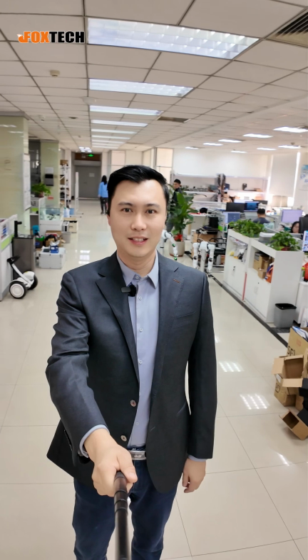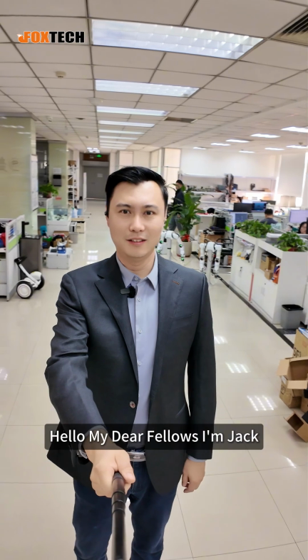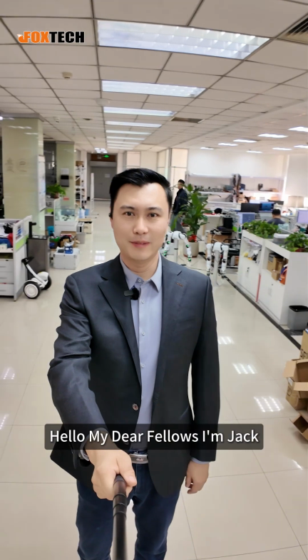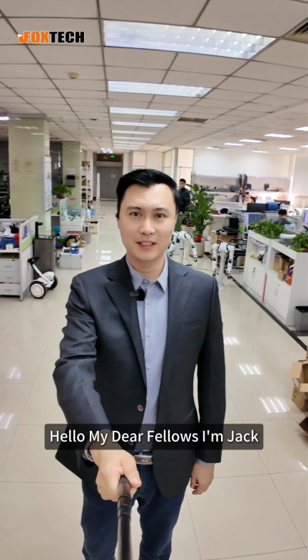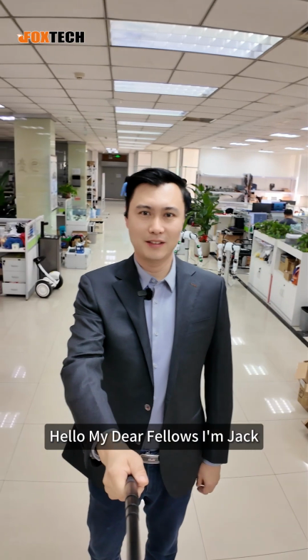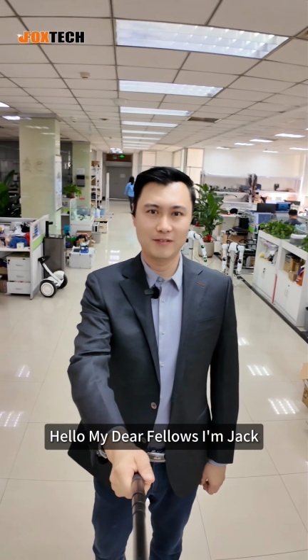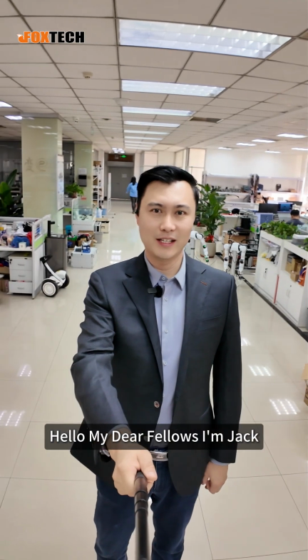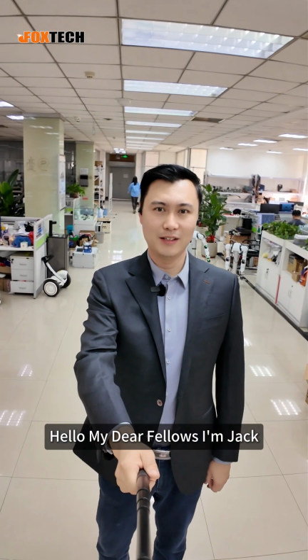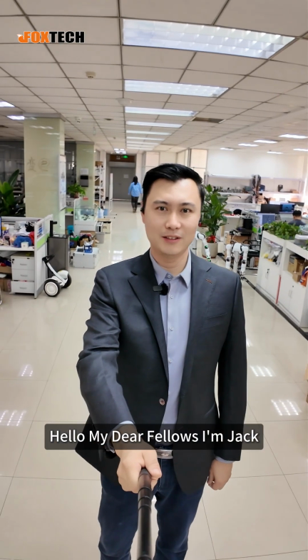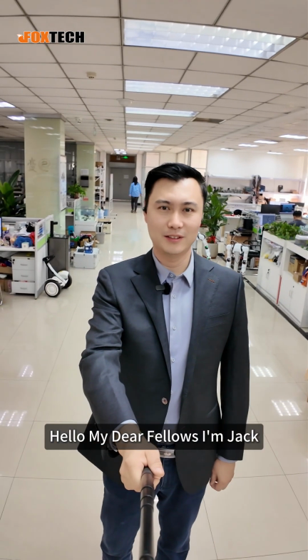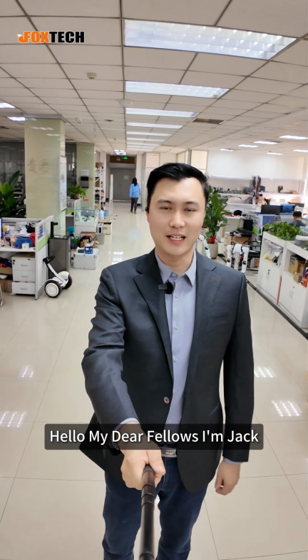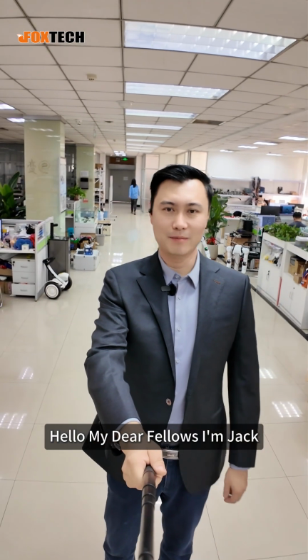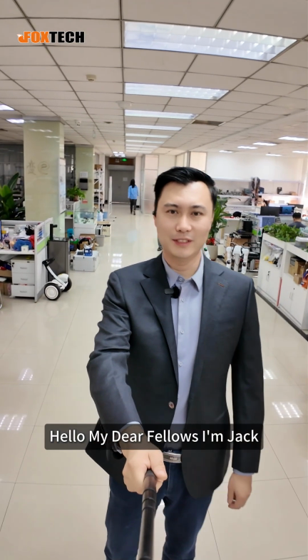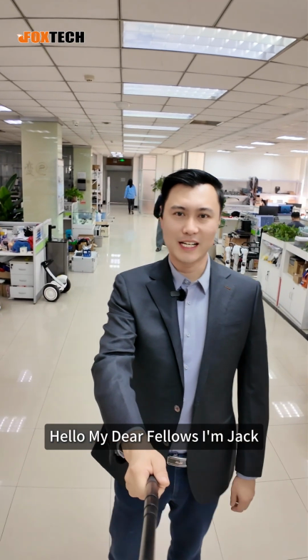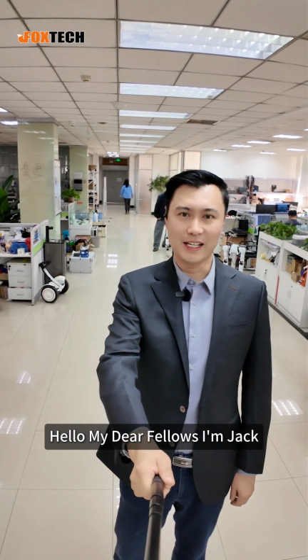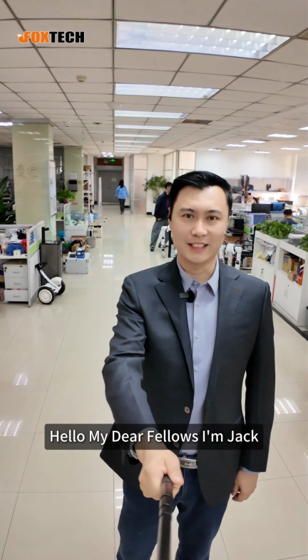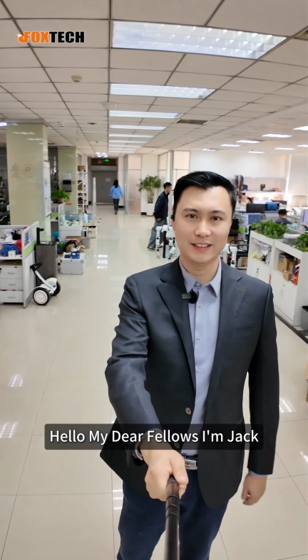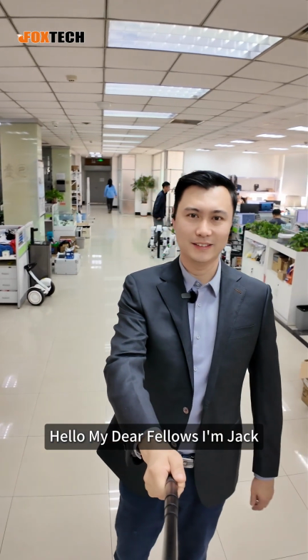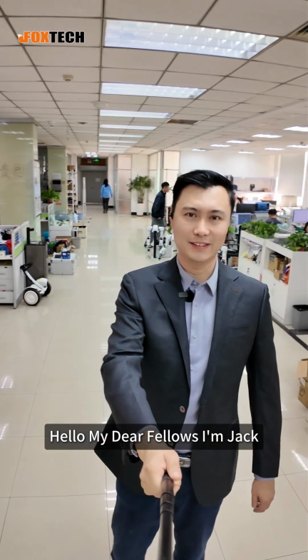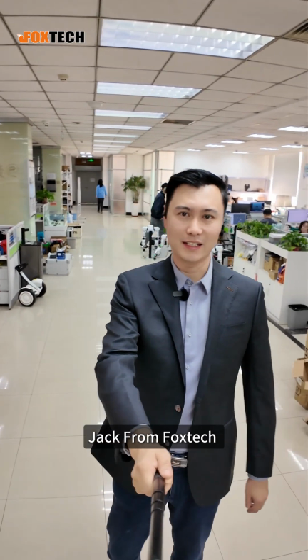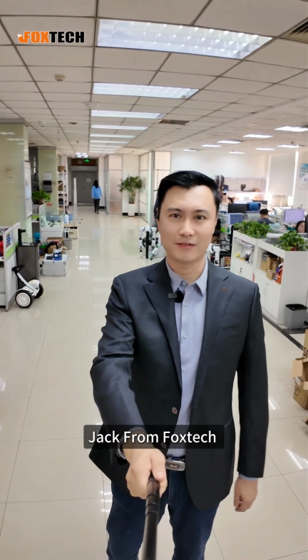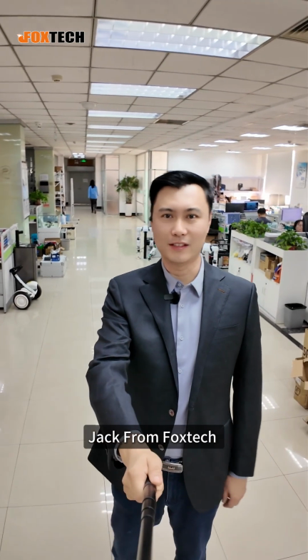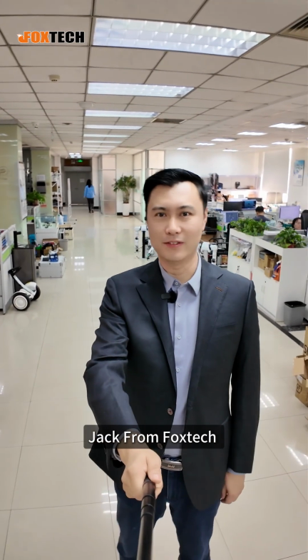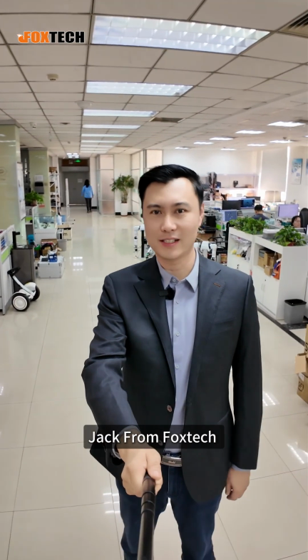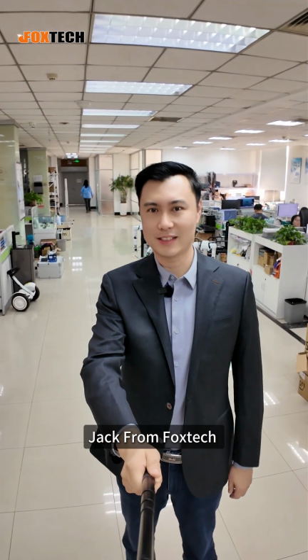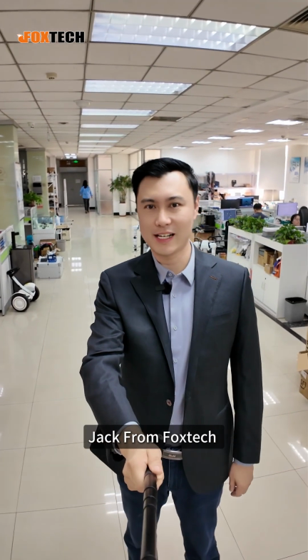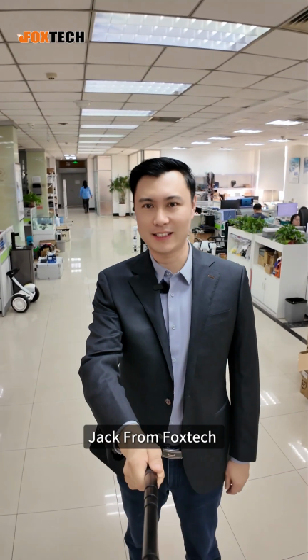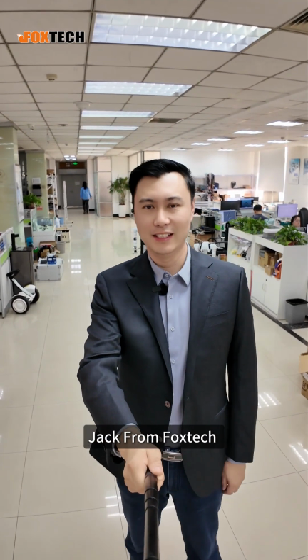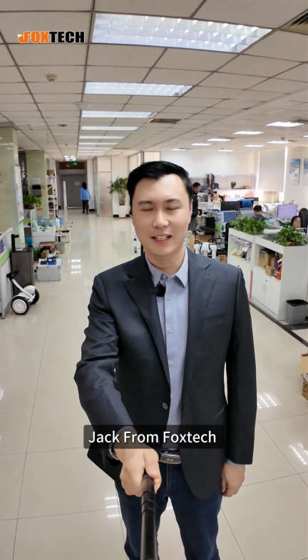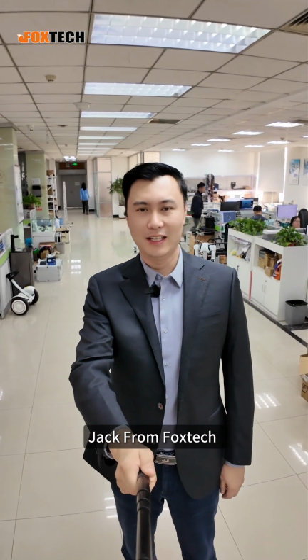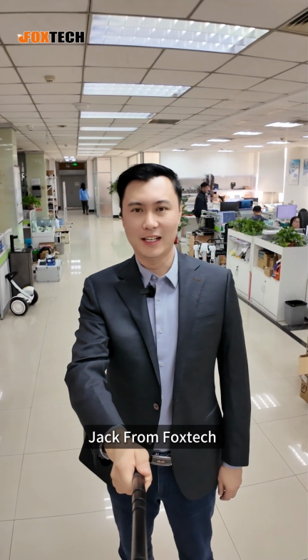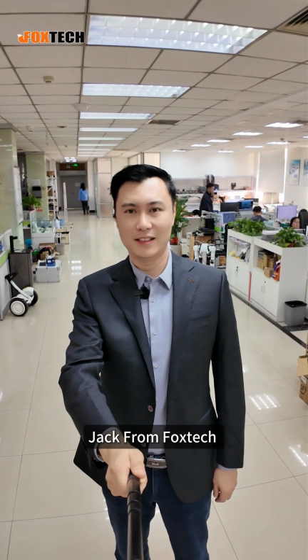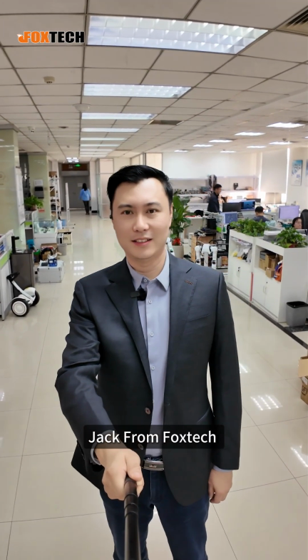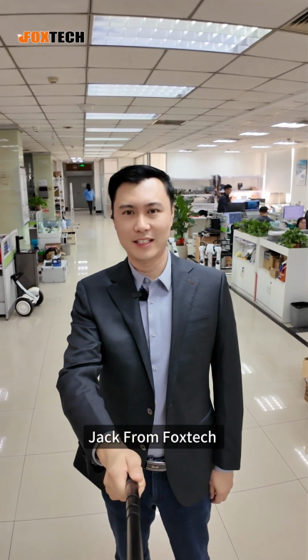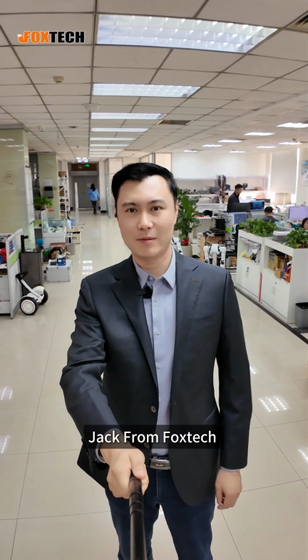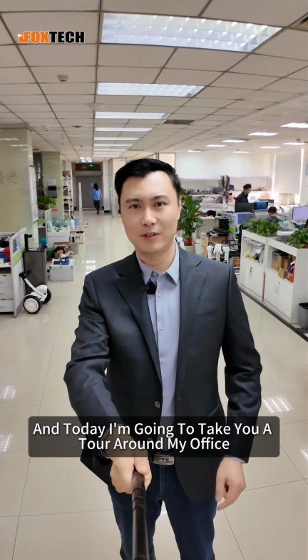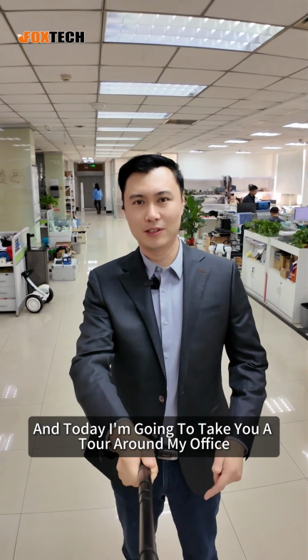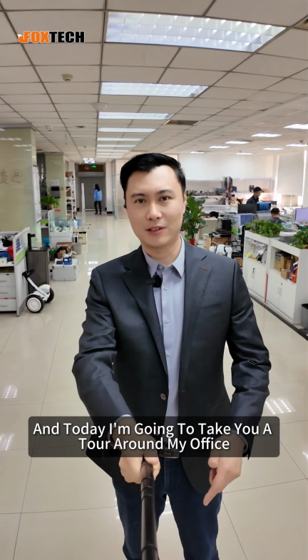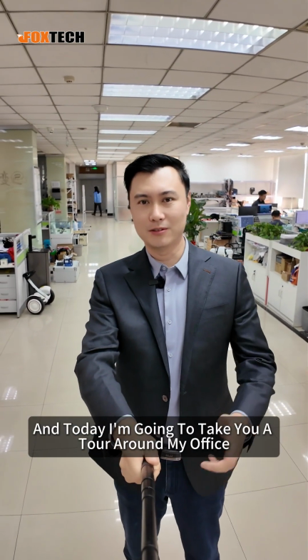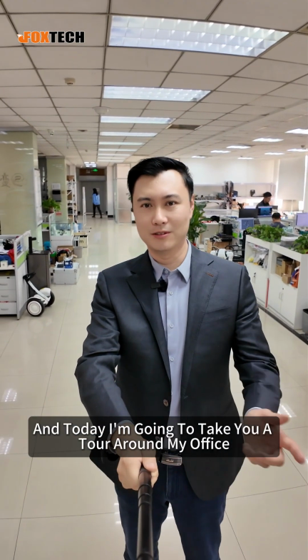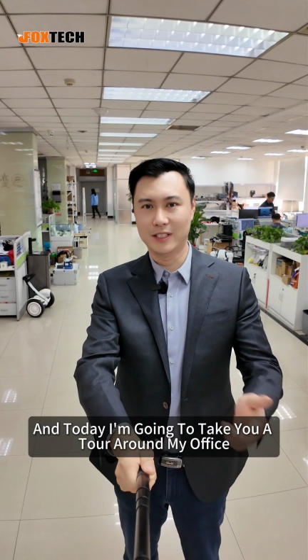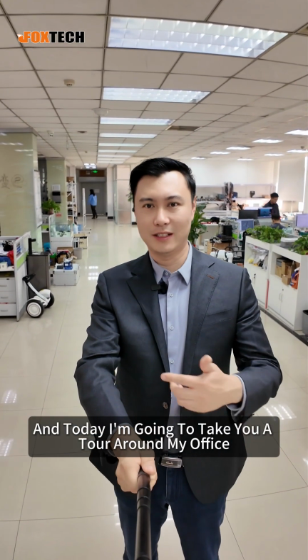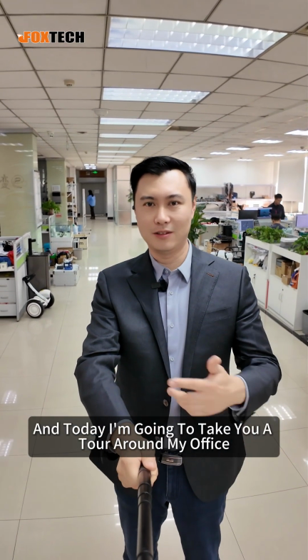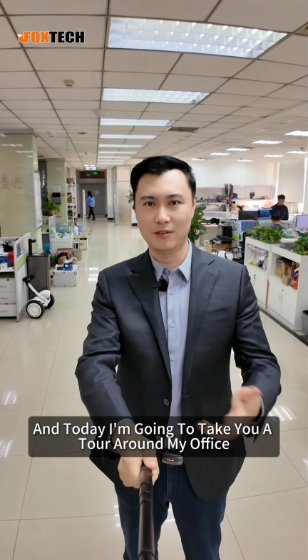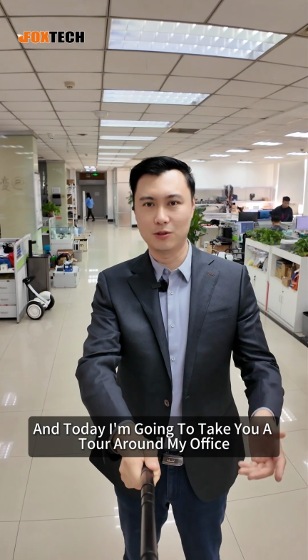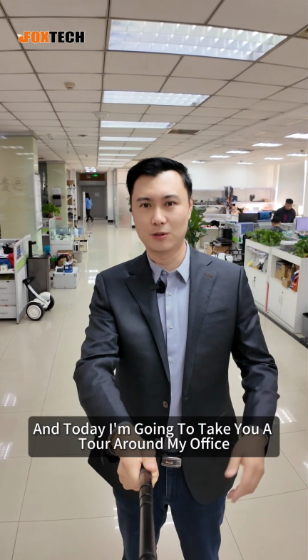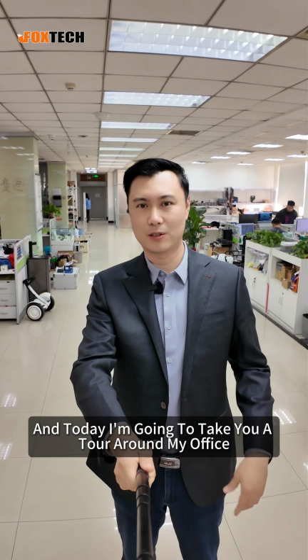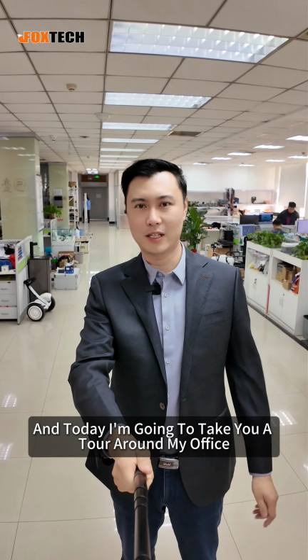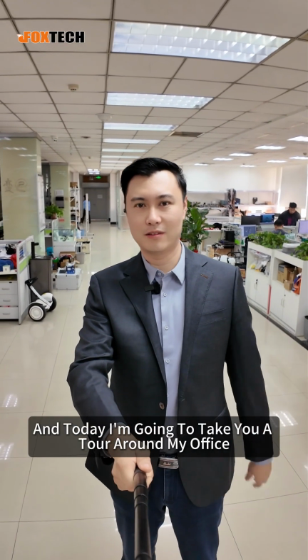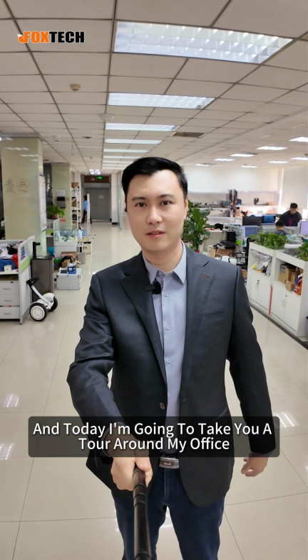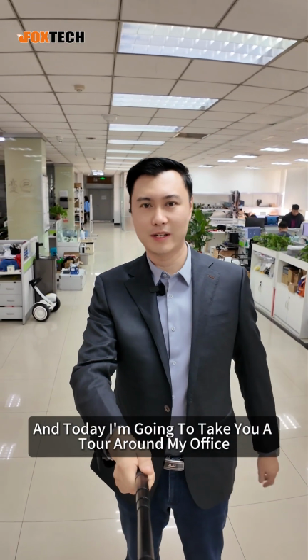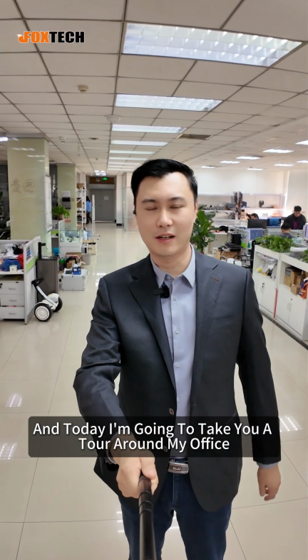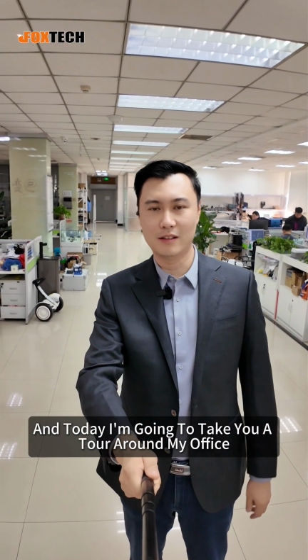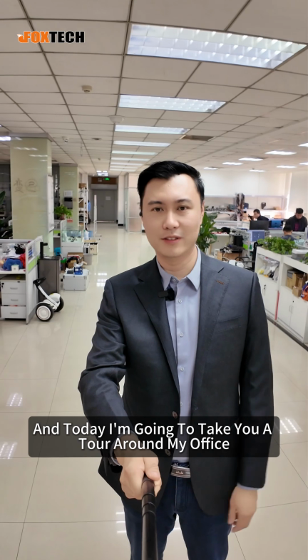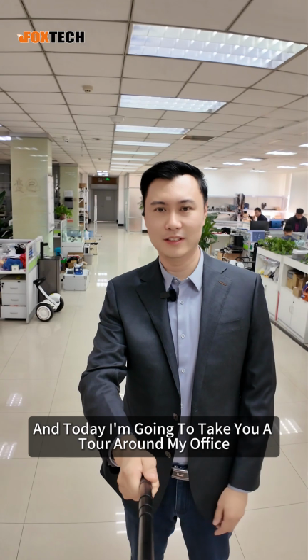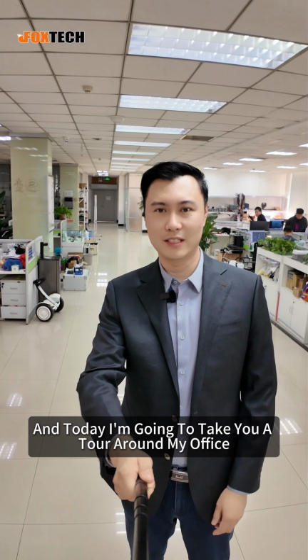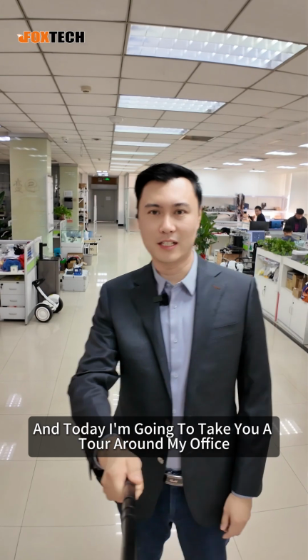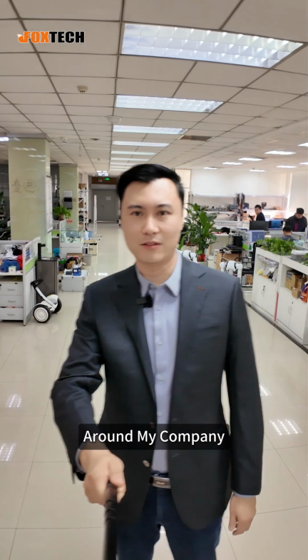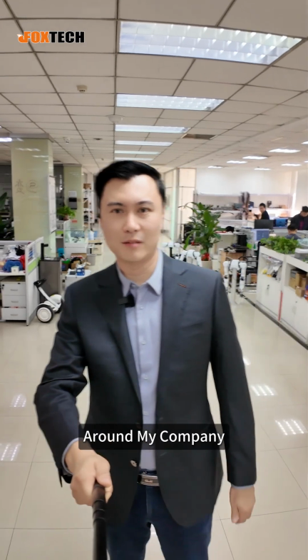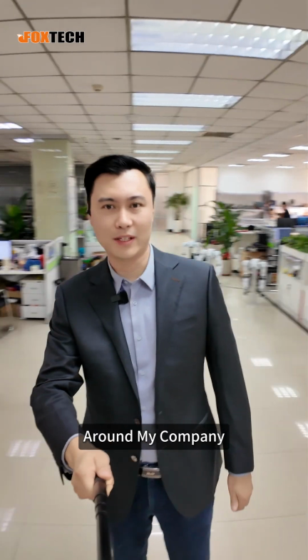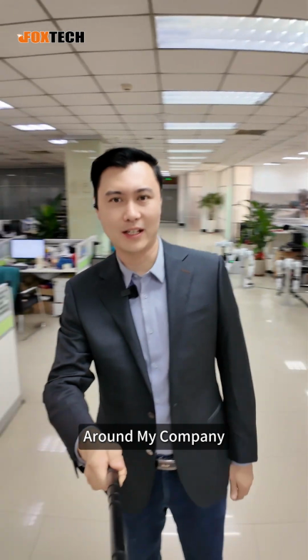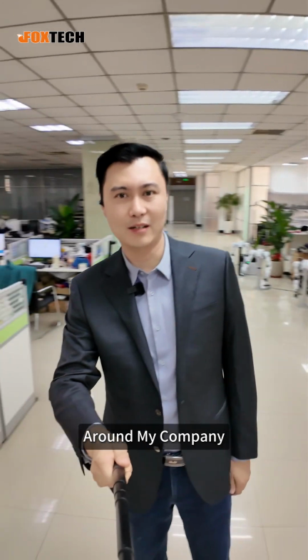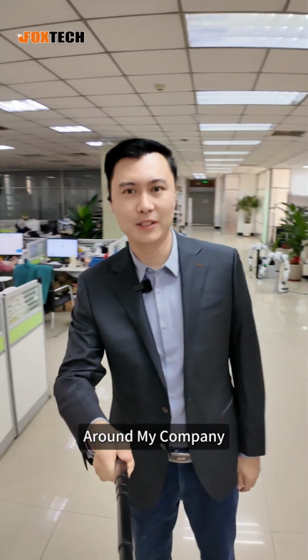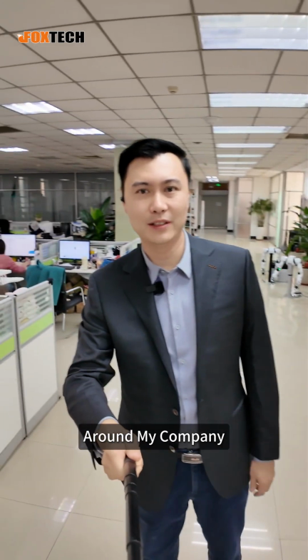Hello my dear fellows, I'm Jack from Foxtech, and today I'm going to take a tour around my office, around my company.